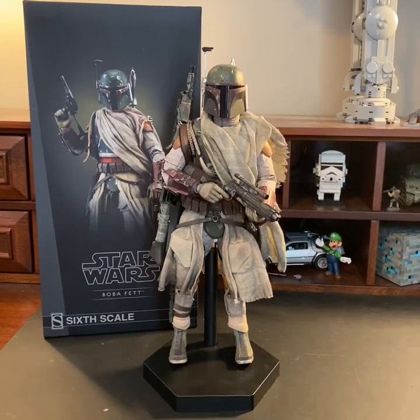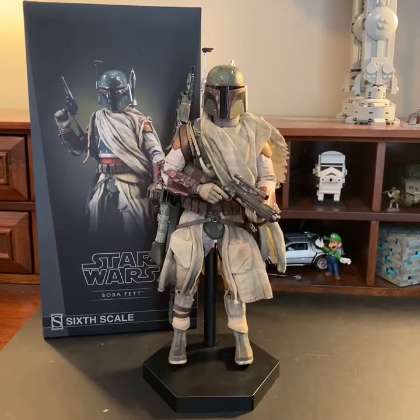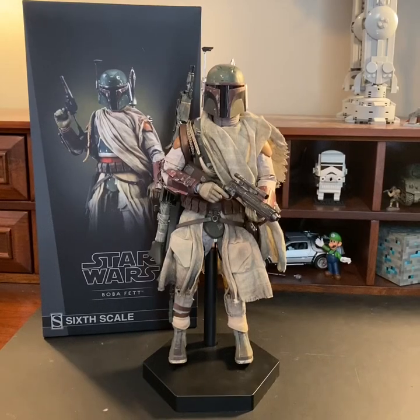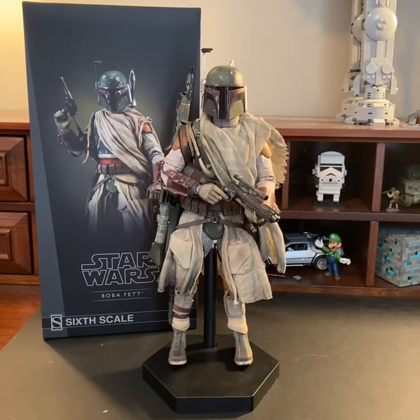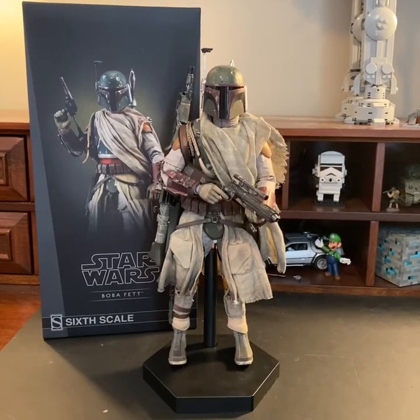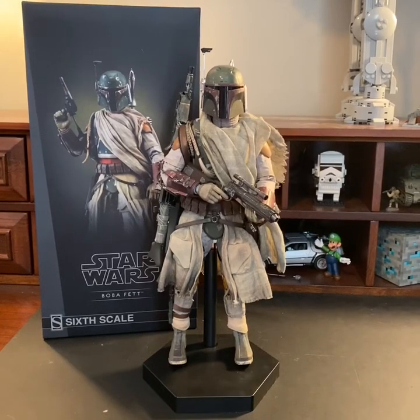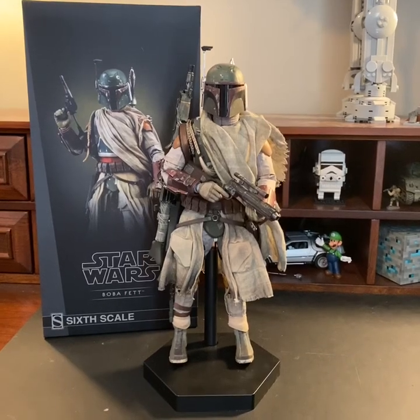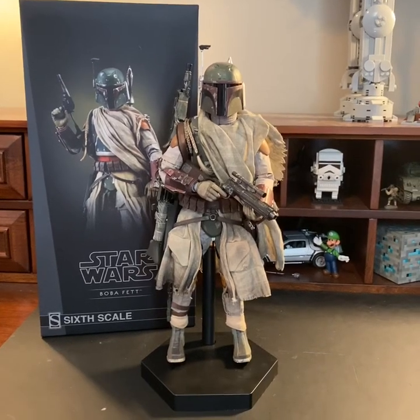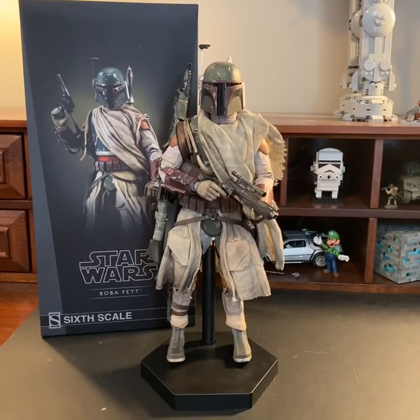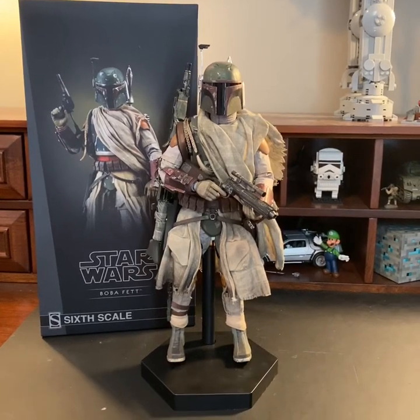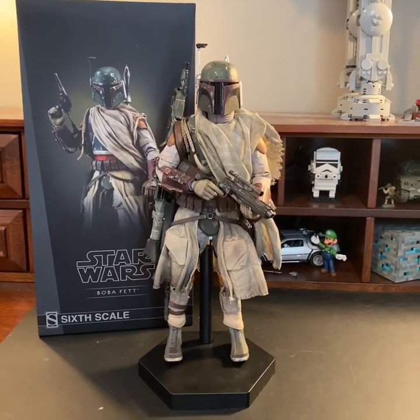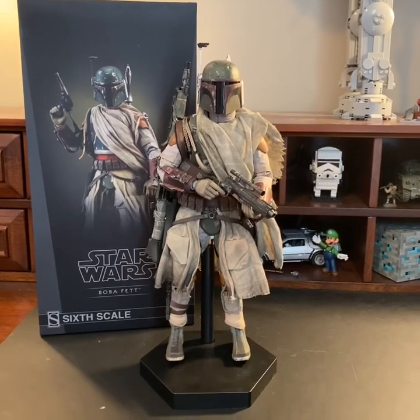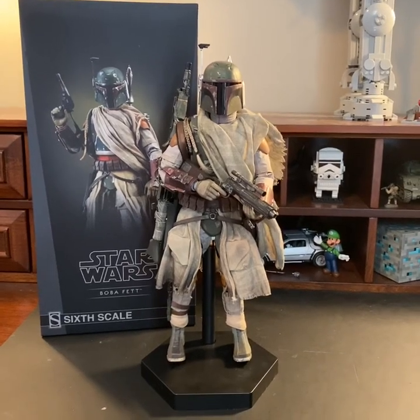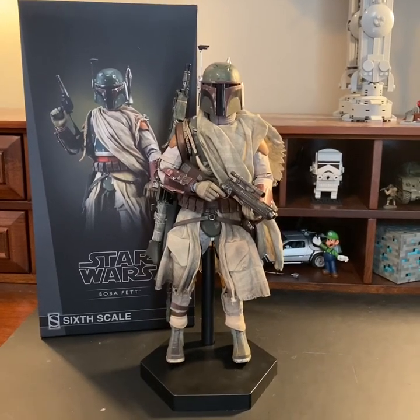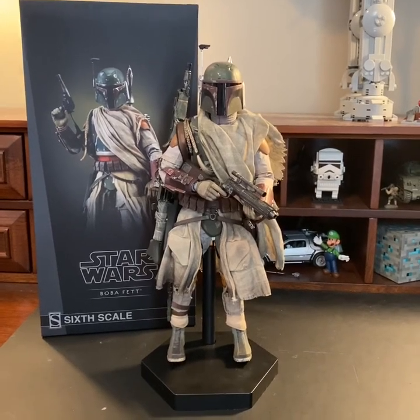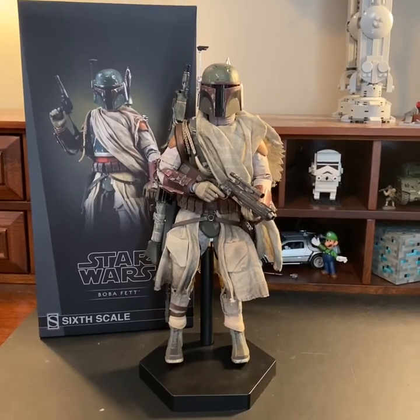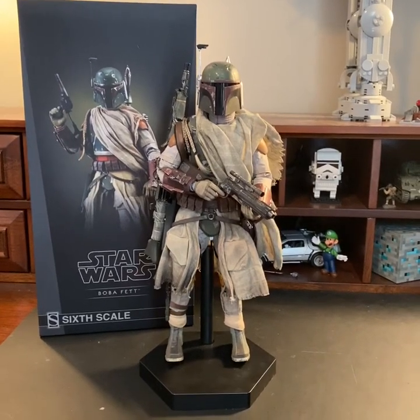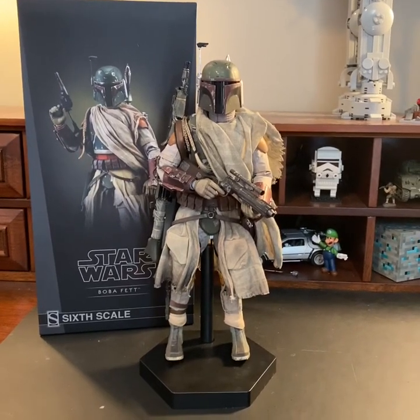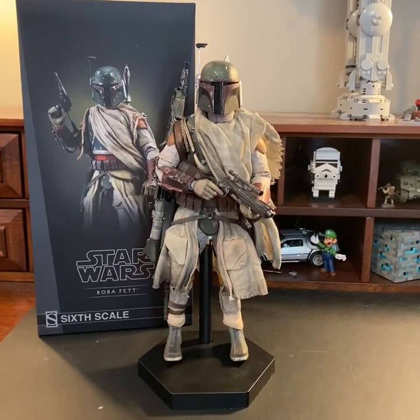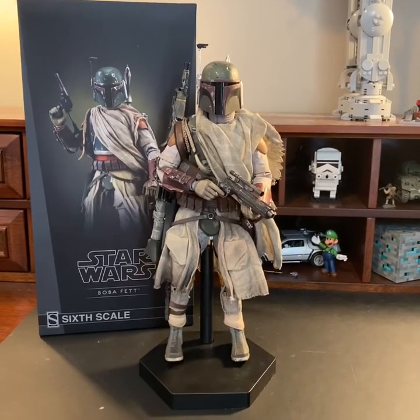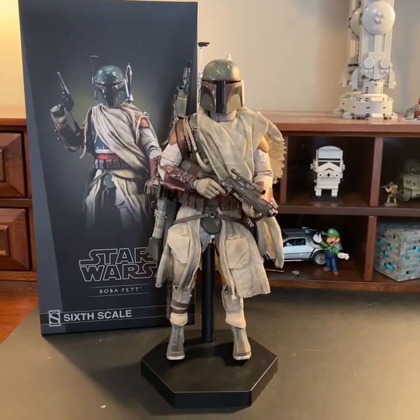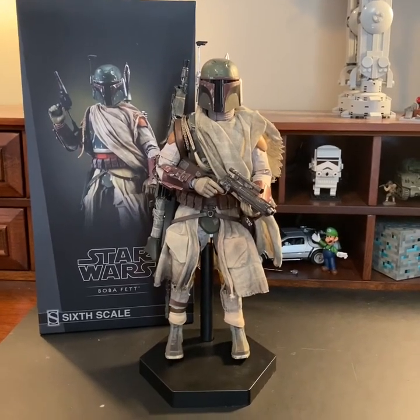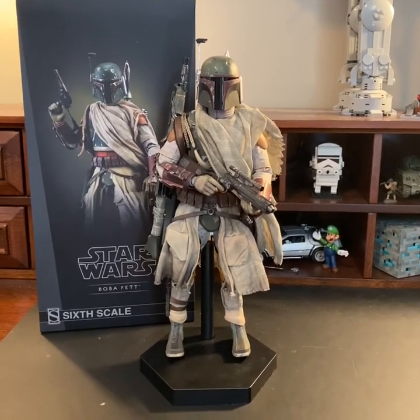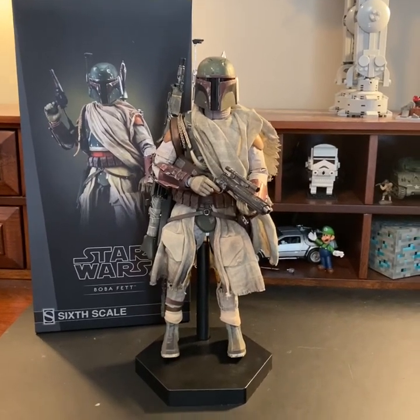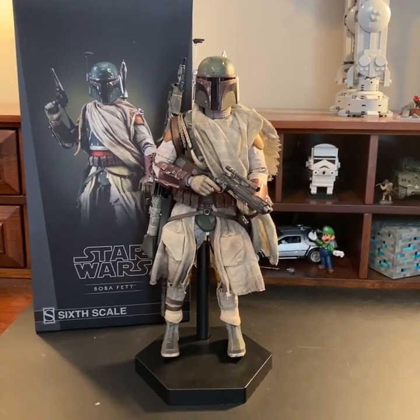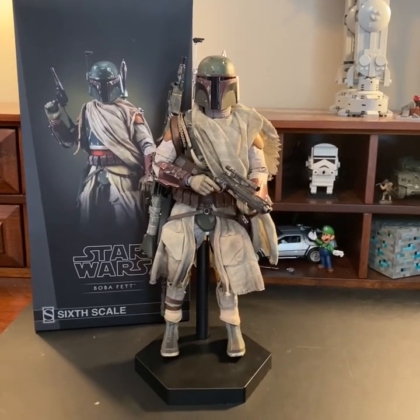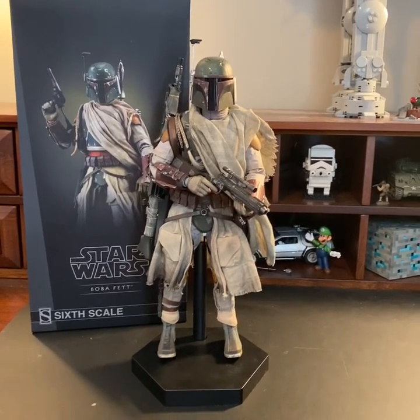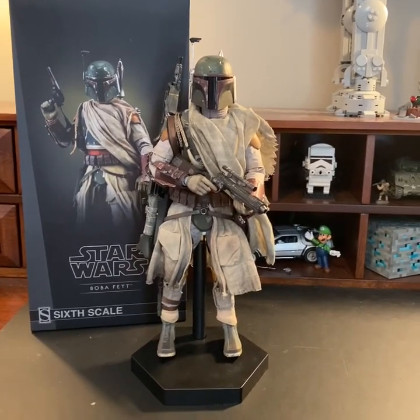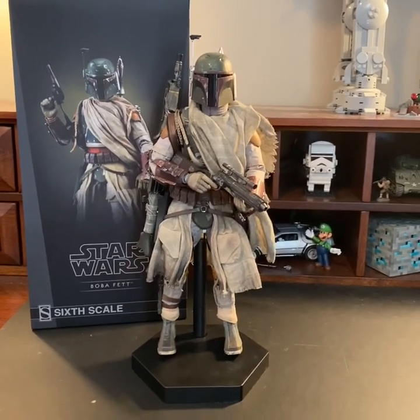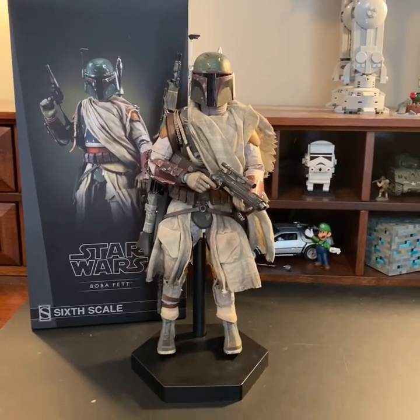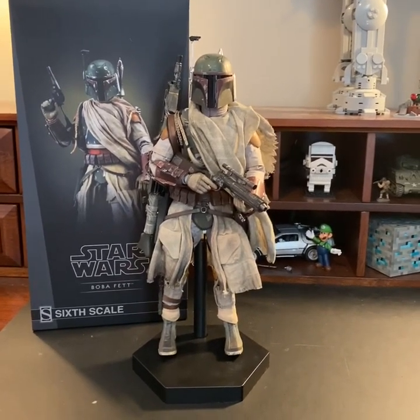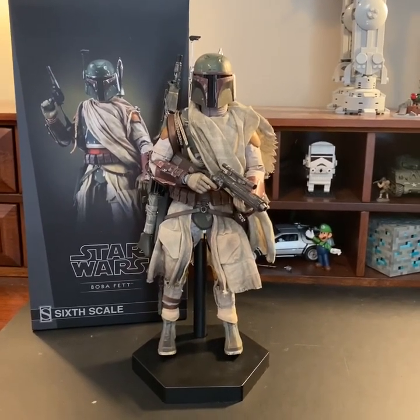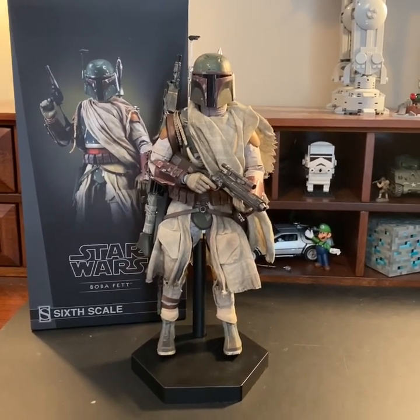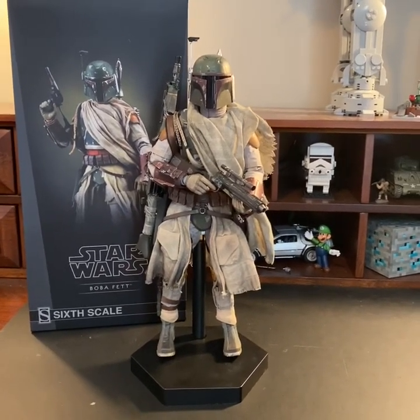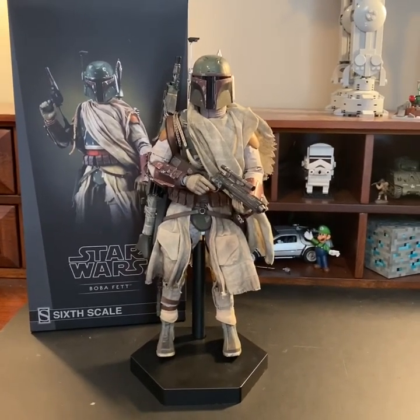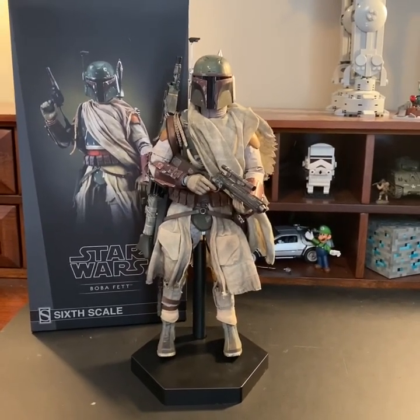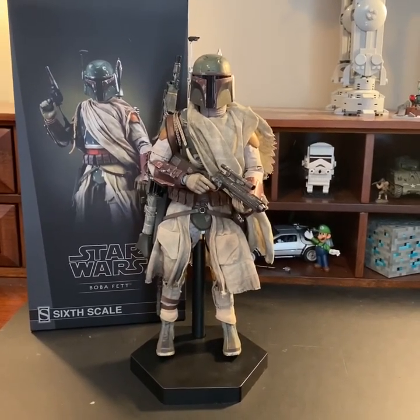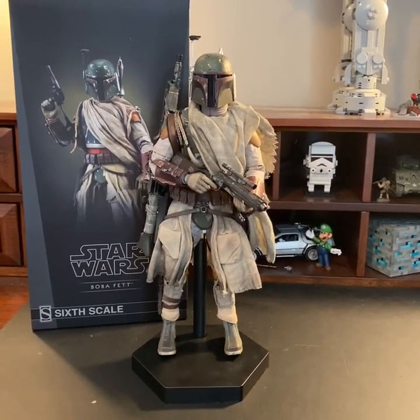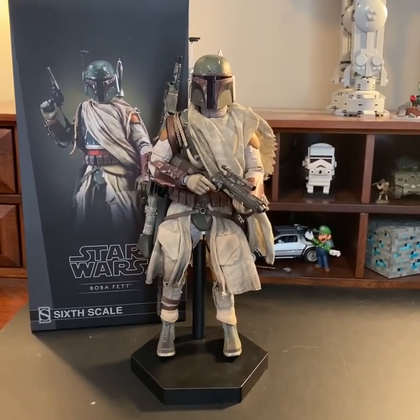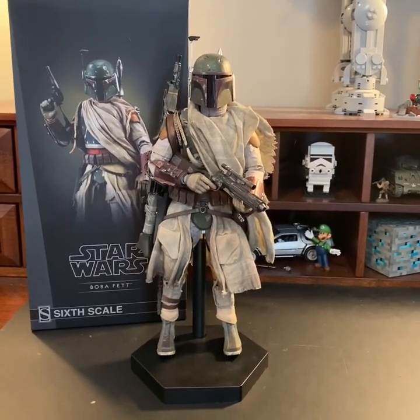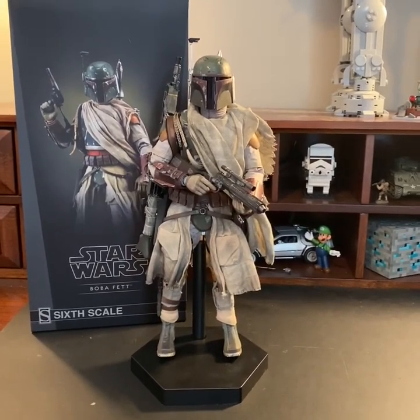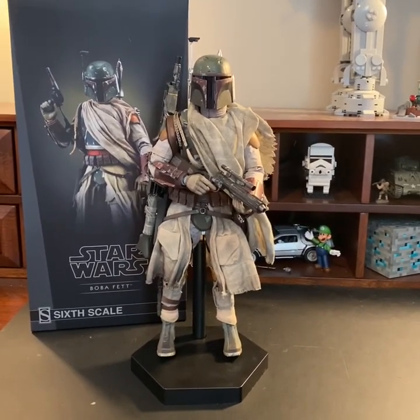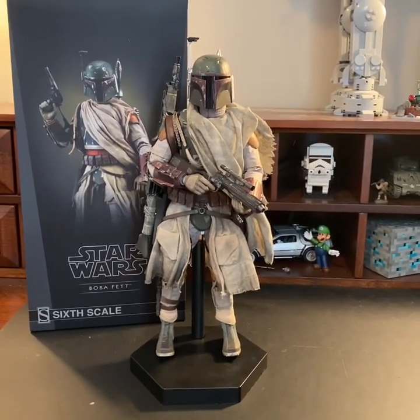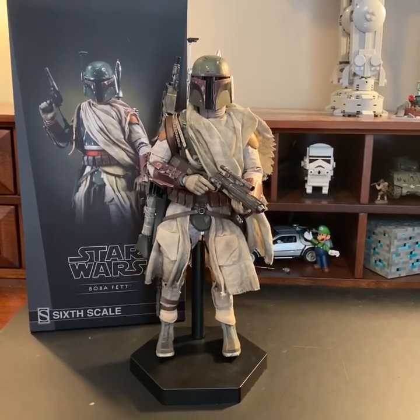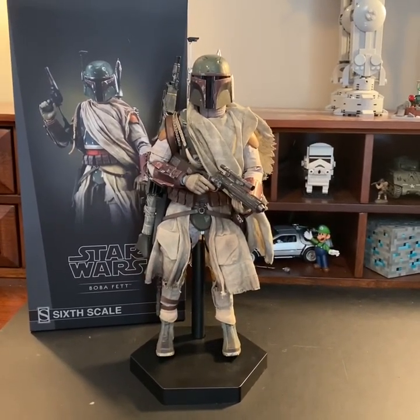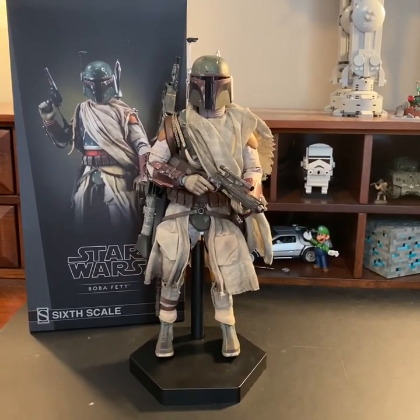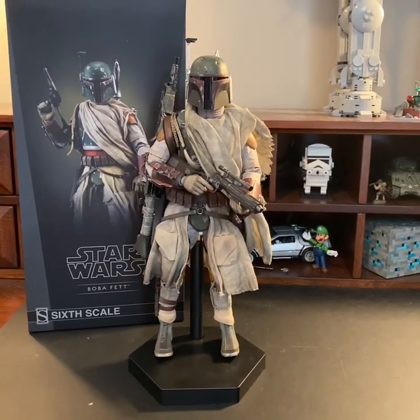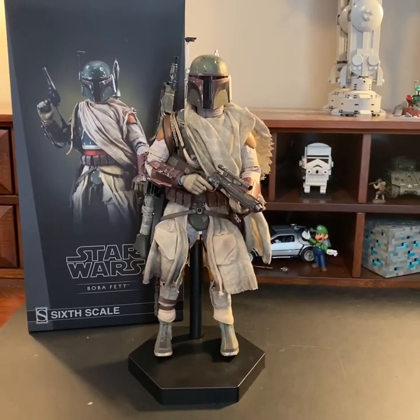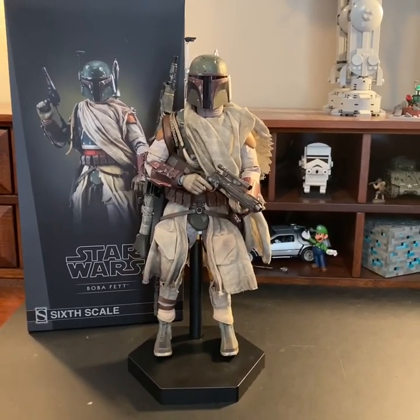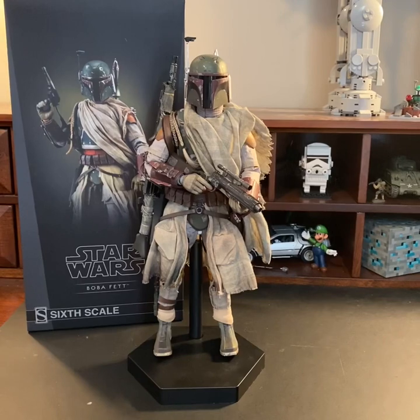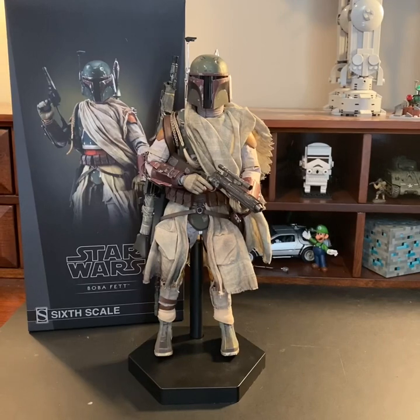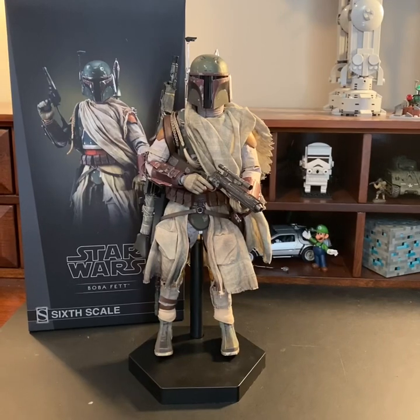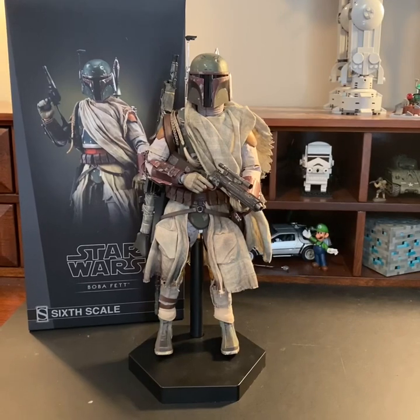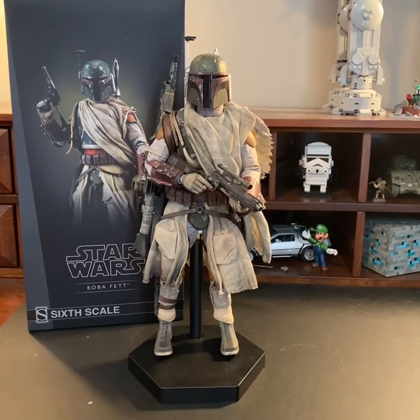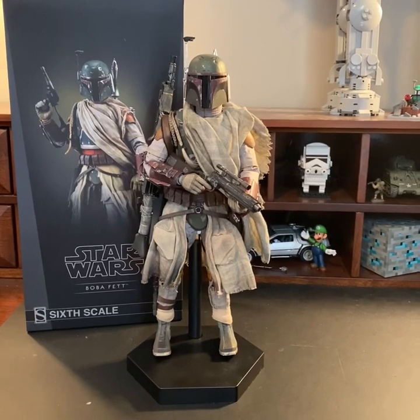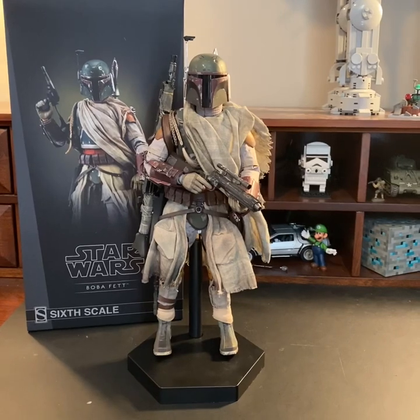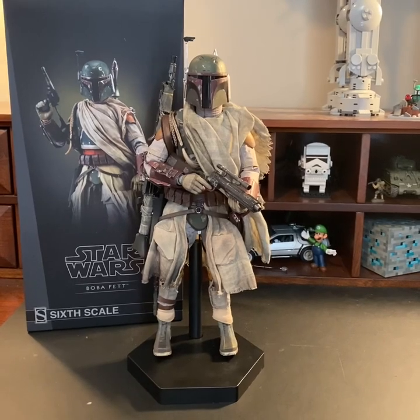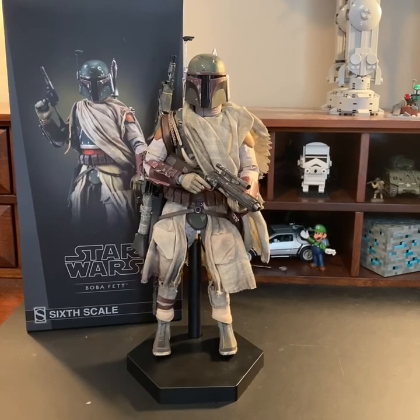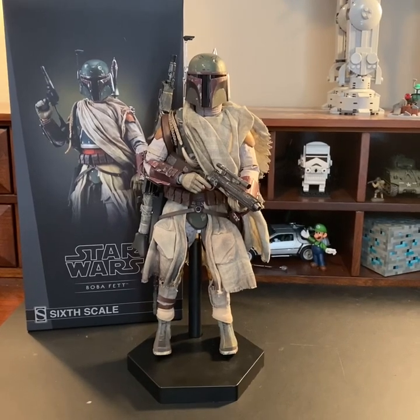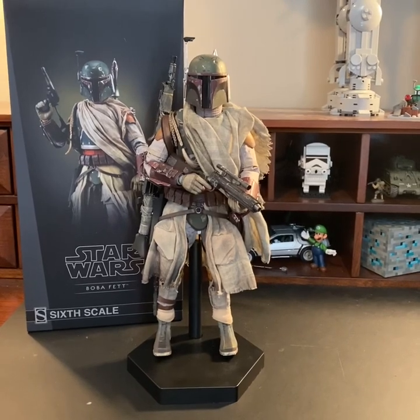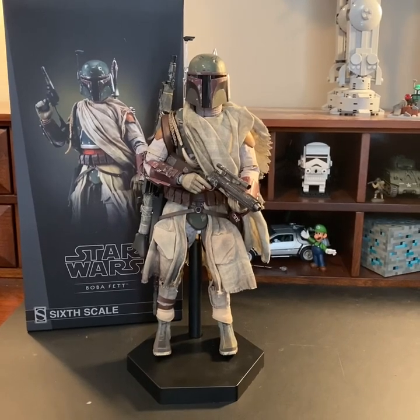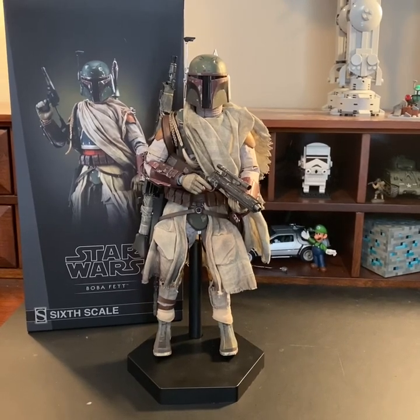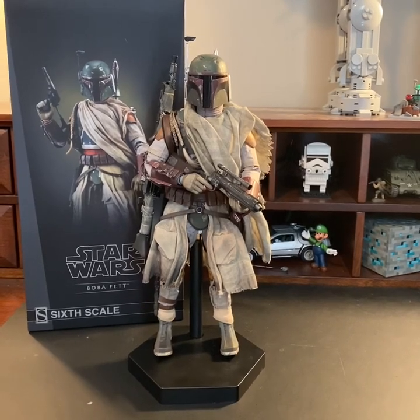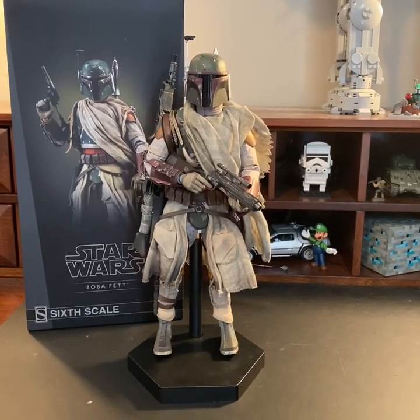Hey everyone, it's me Ethan here again. Today we're going to be taking a look at Sideshow's Mythos version of Boba Fett.